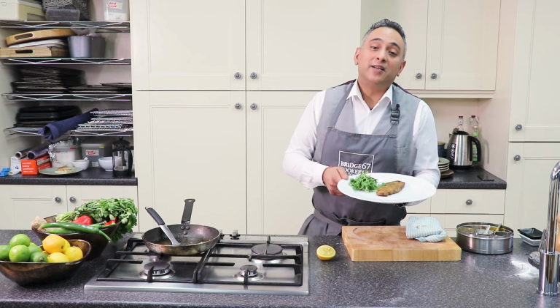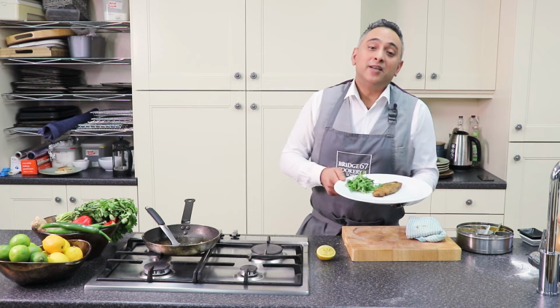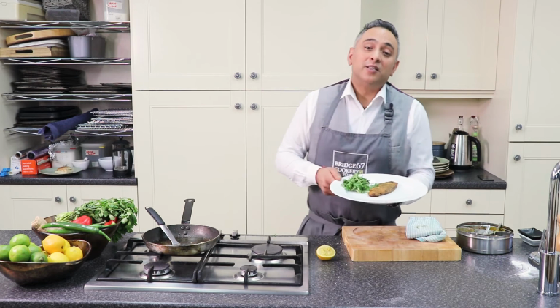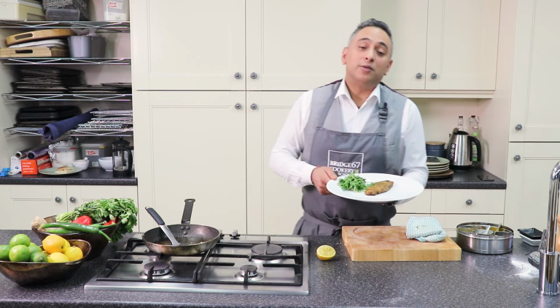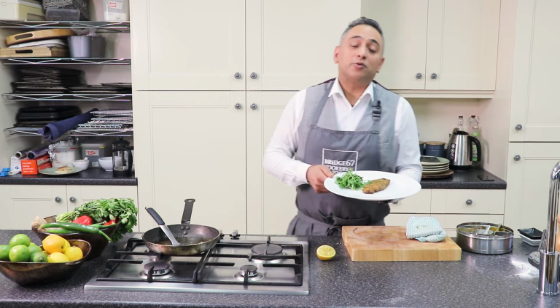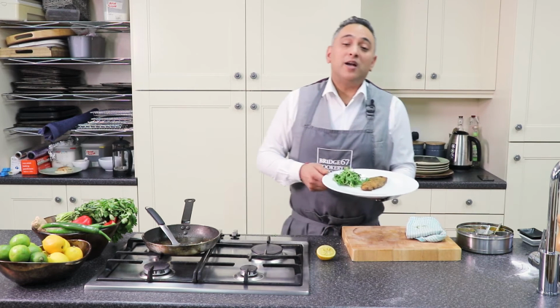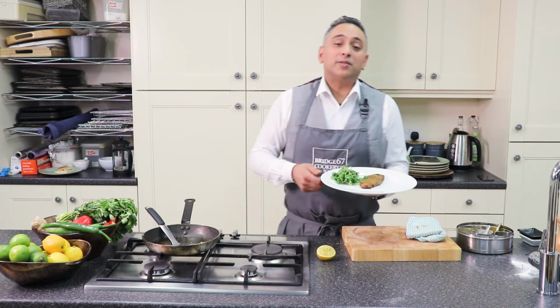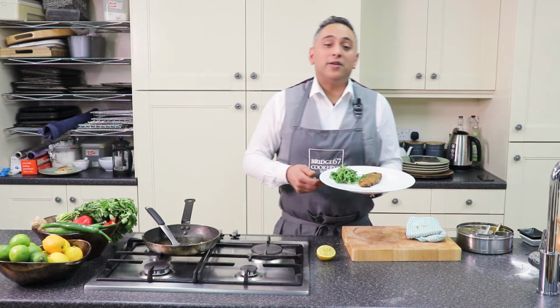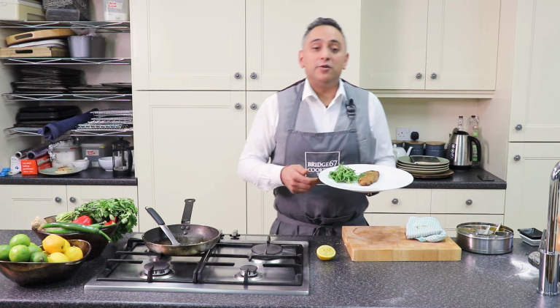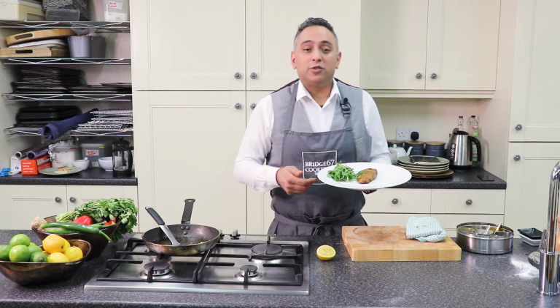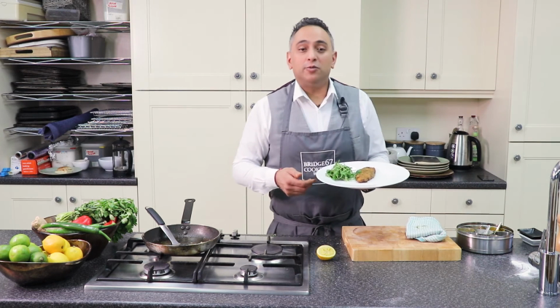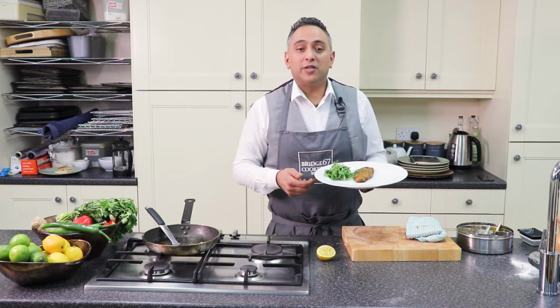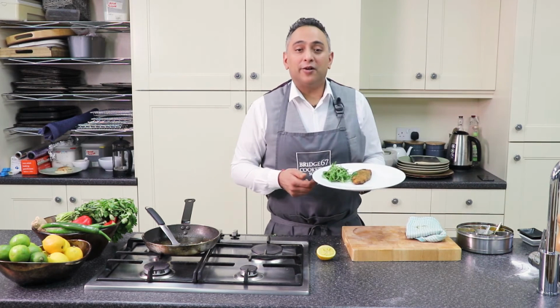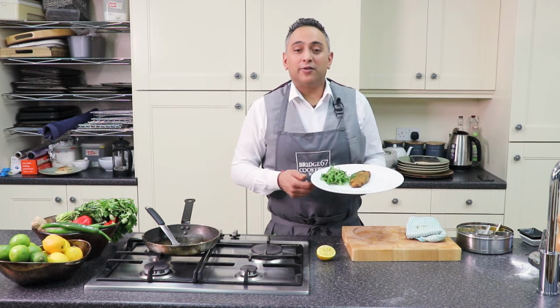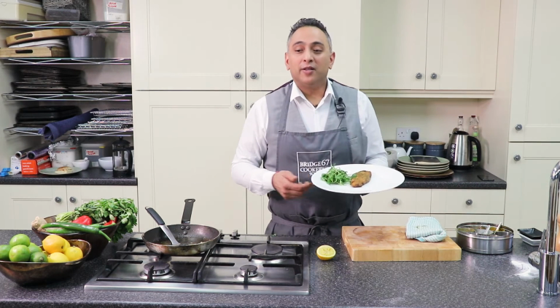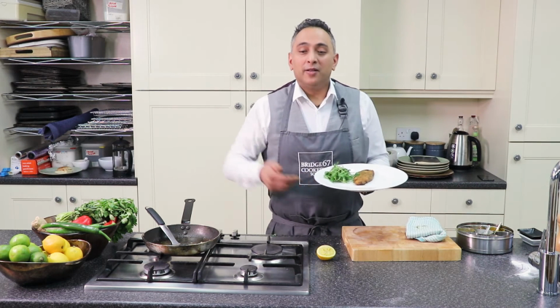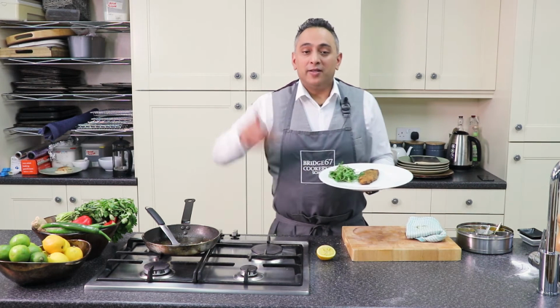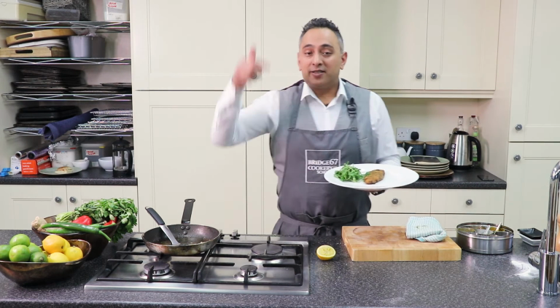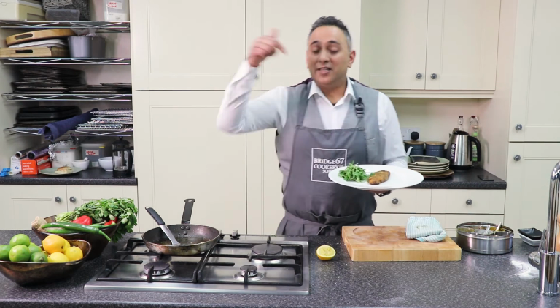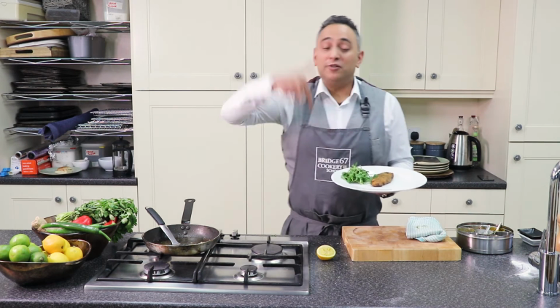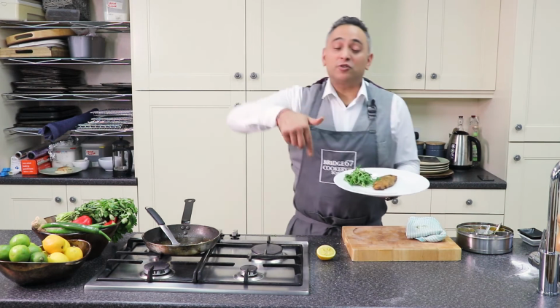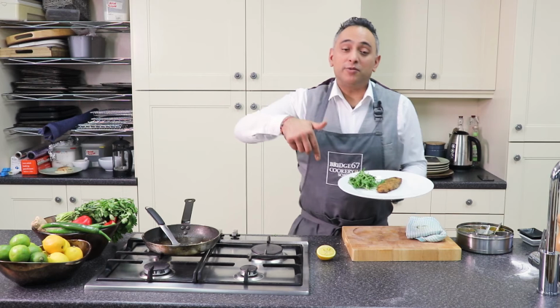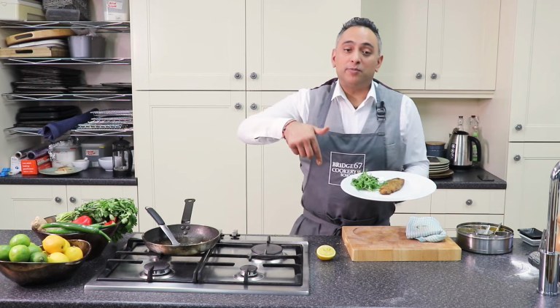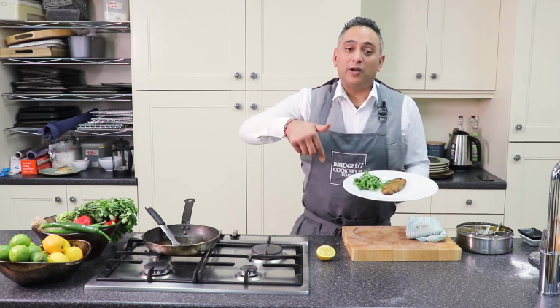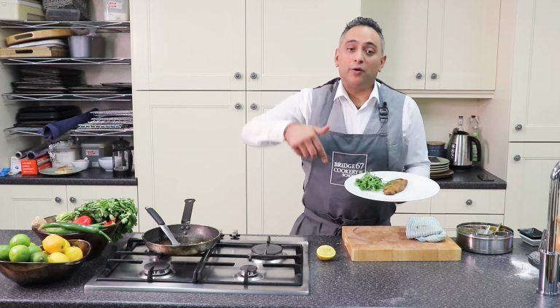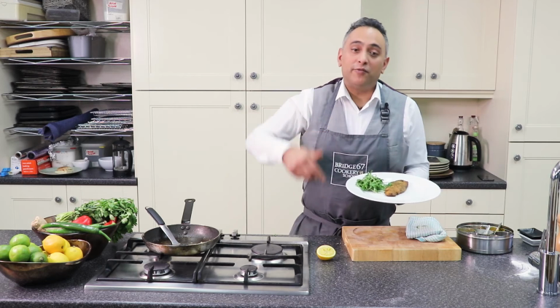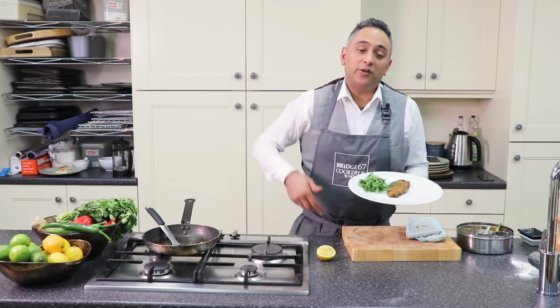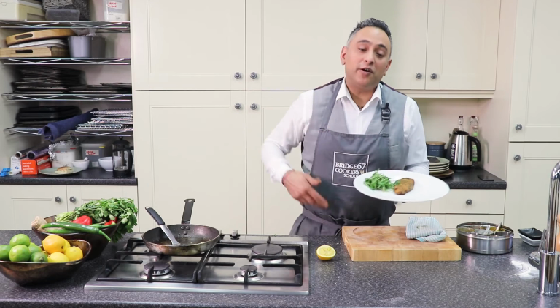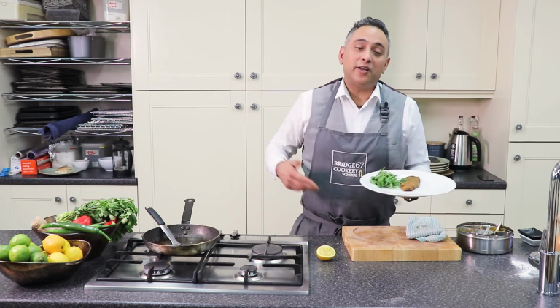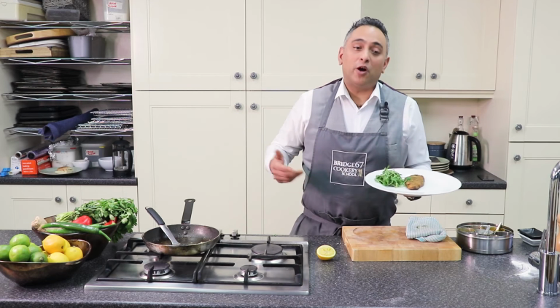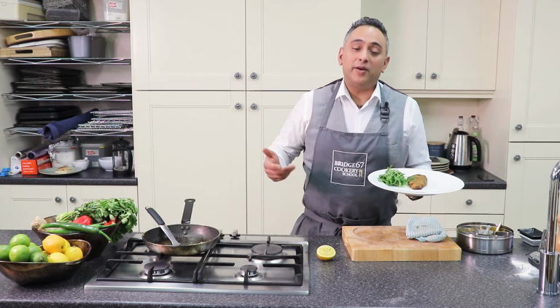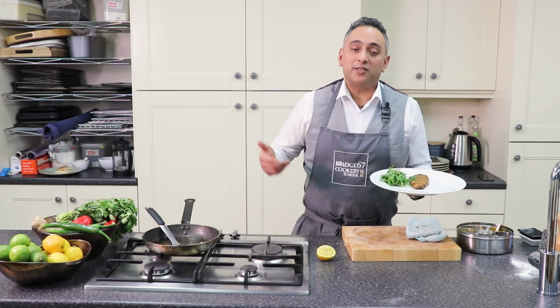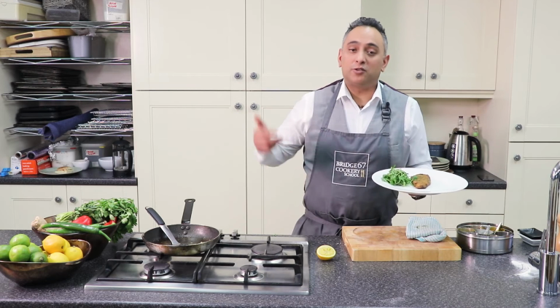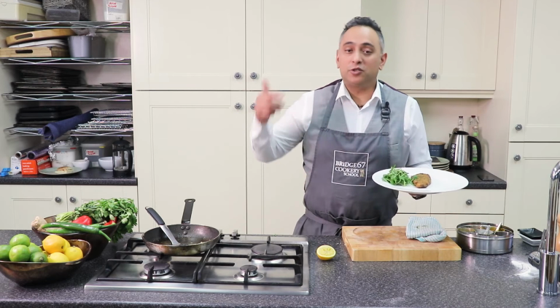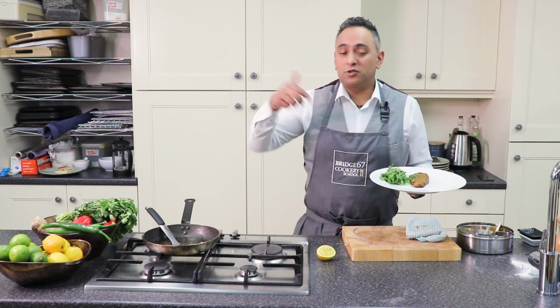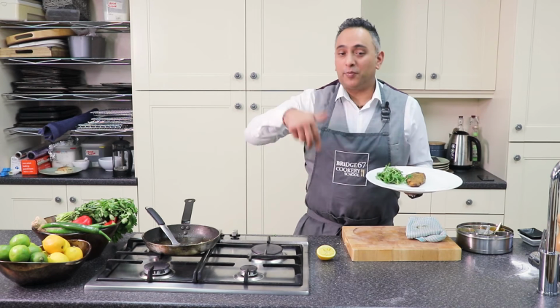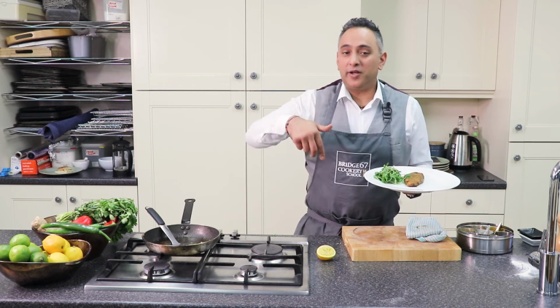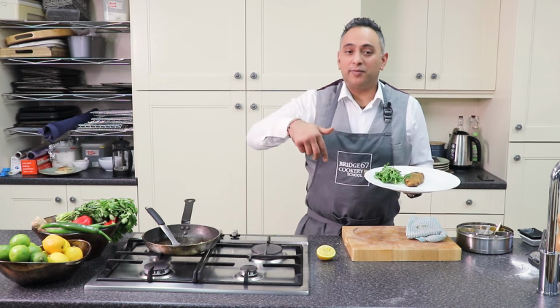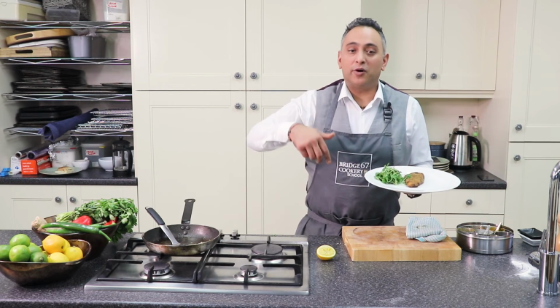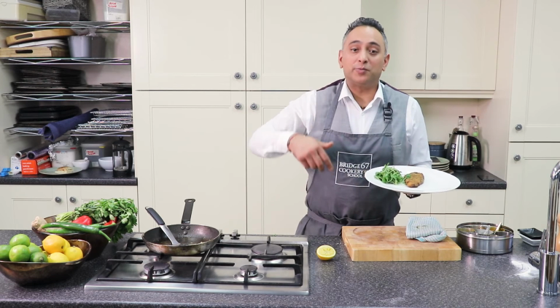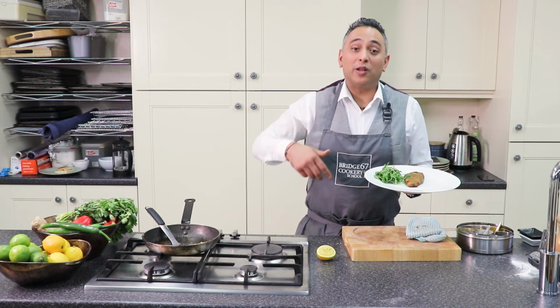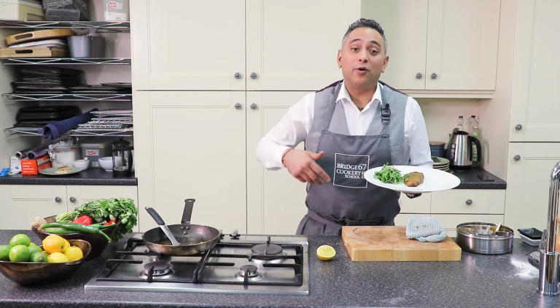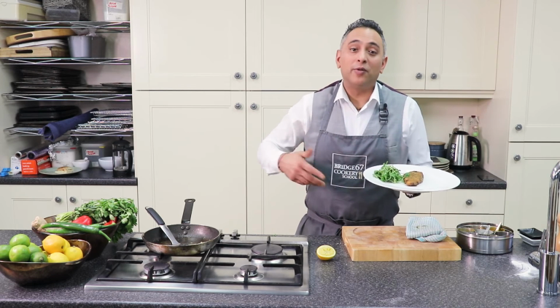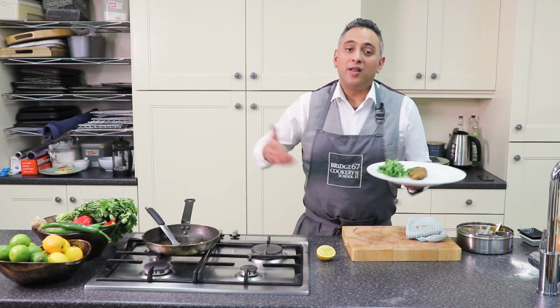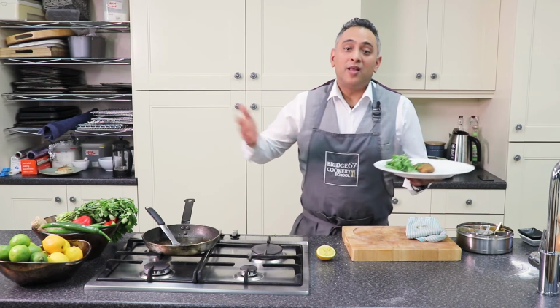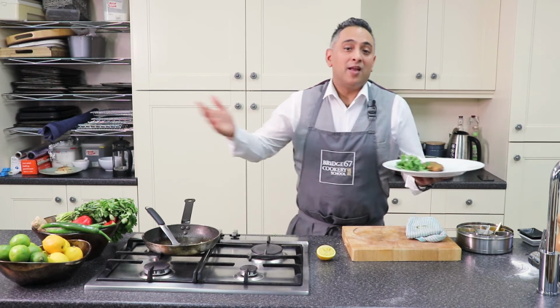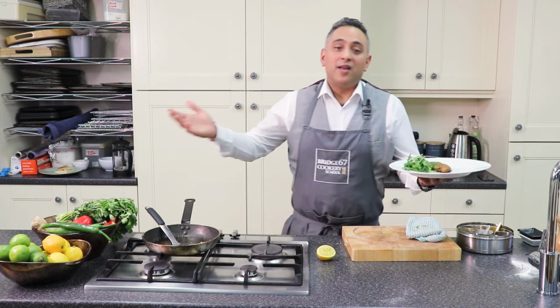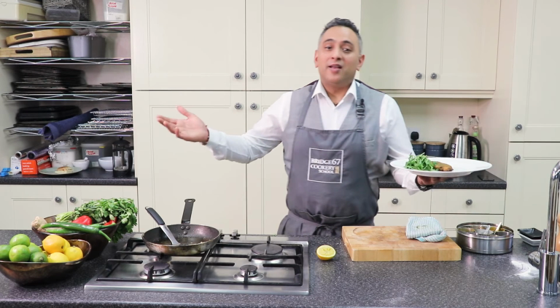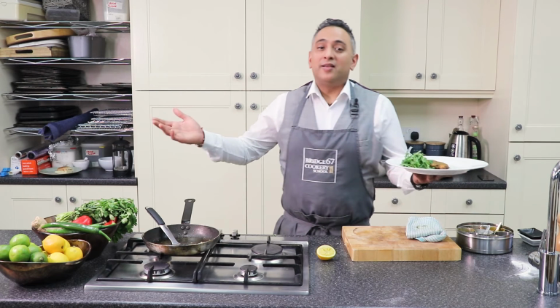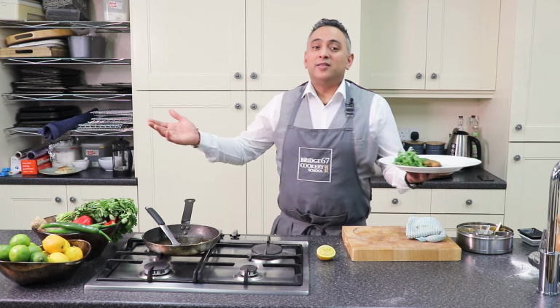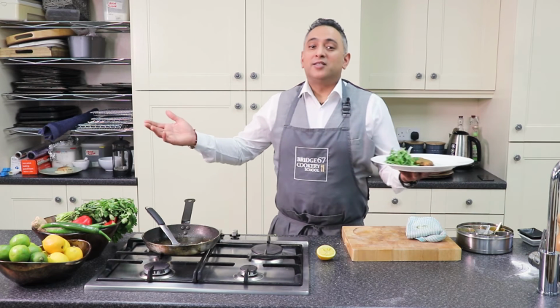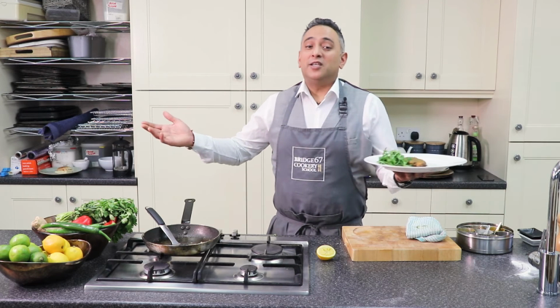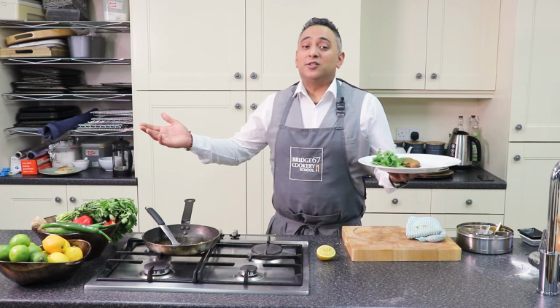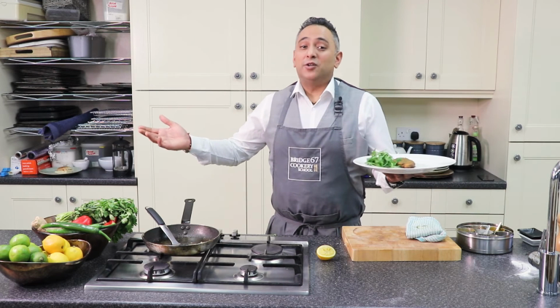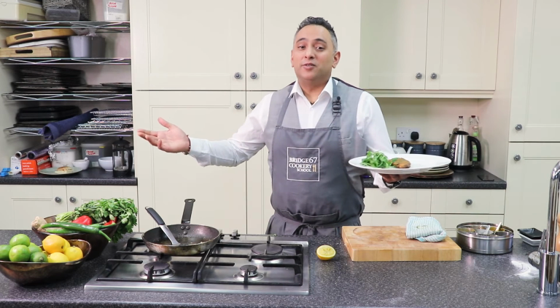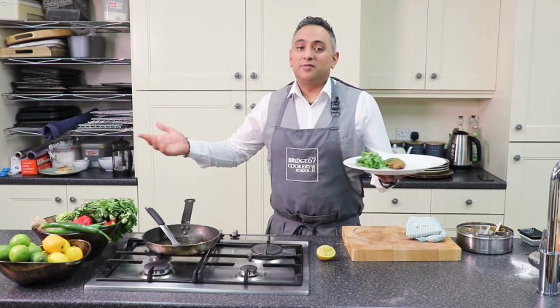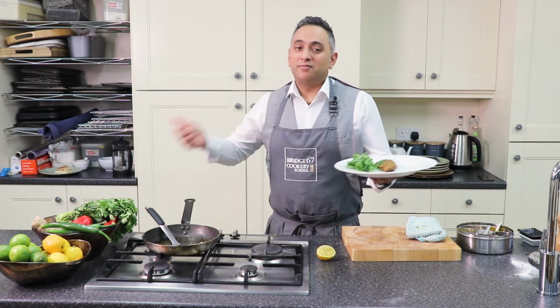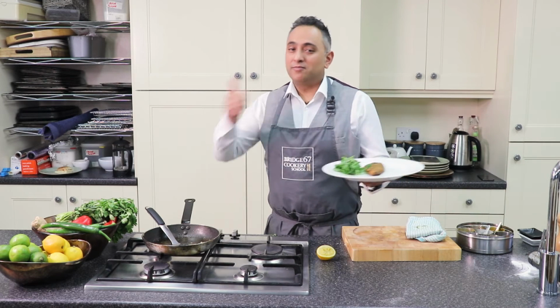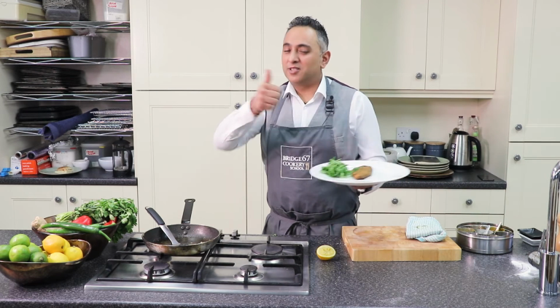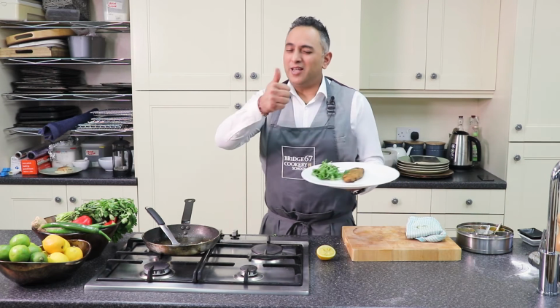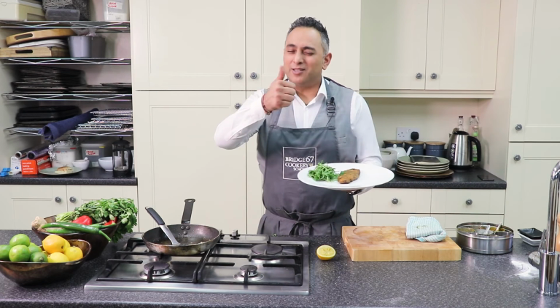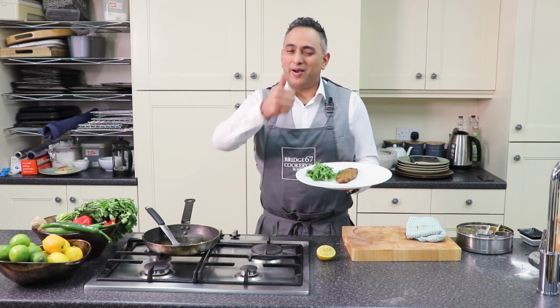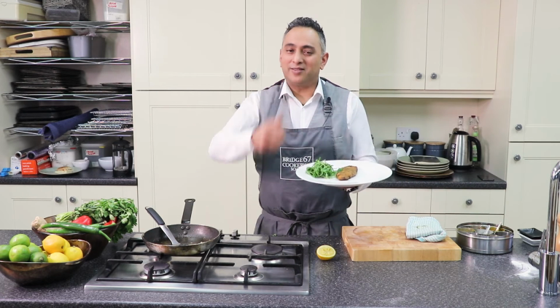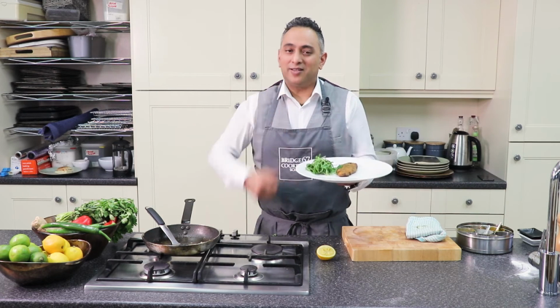Please subscribe to my YouTube channel — see the description below. If you've got any comments, just drop them in the box below. See you soon. Stay spicy.